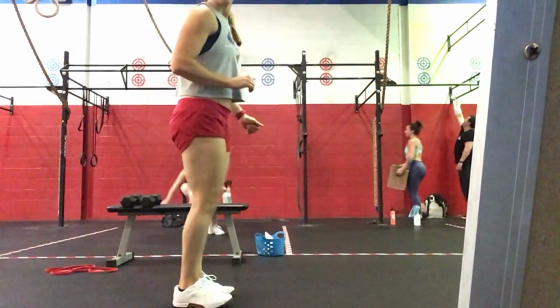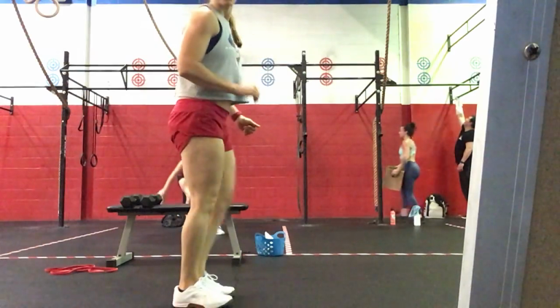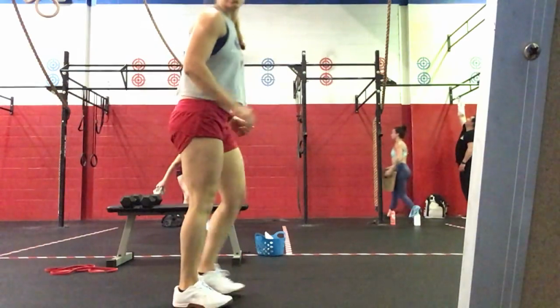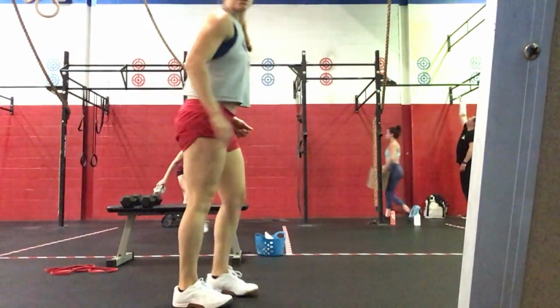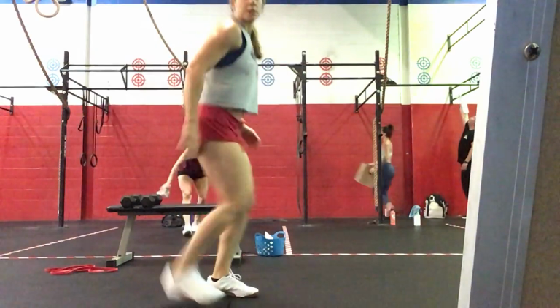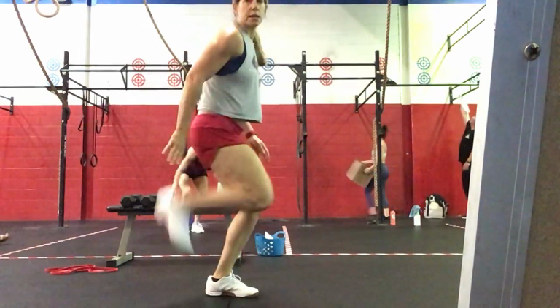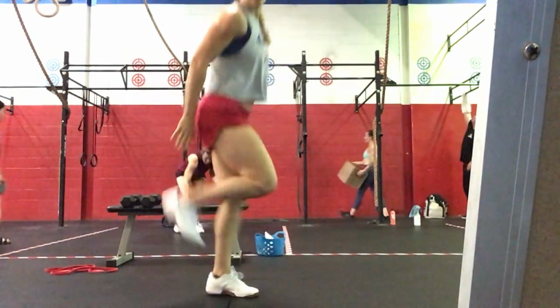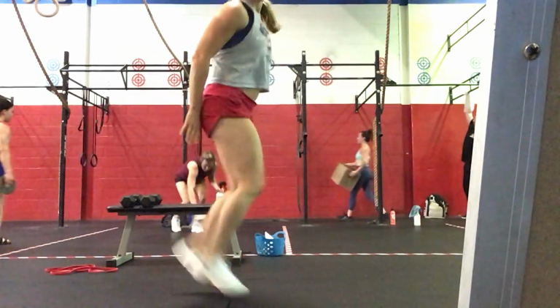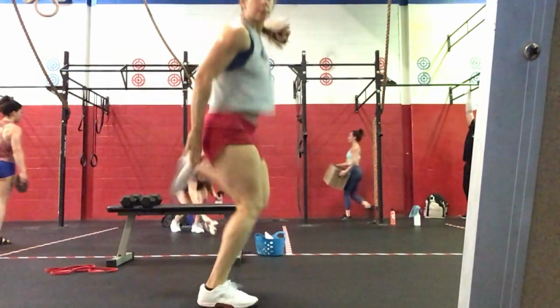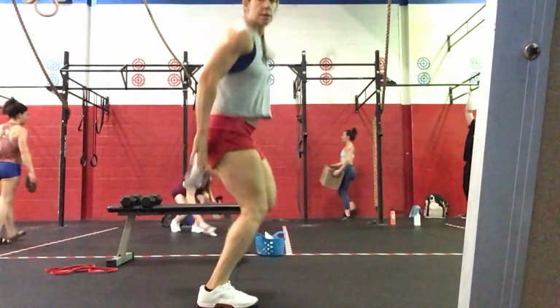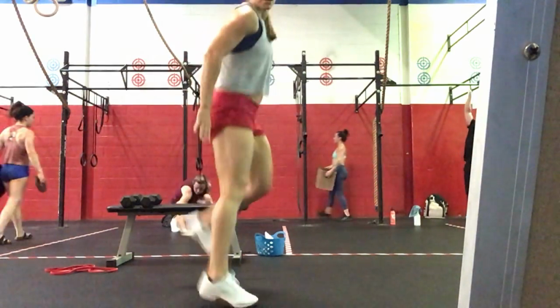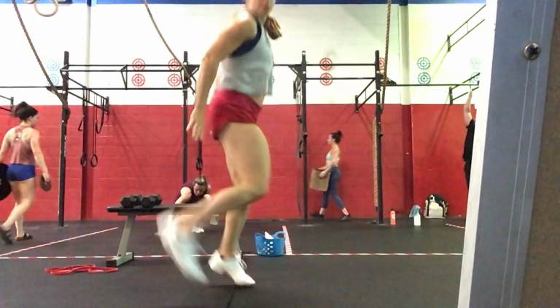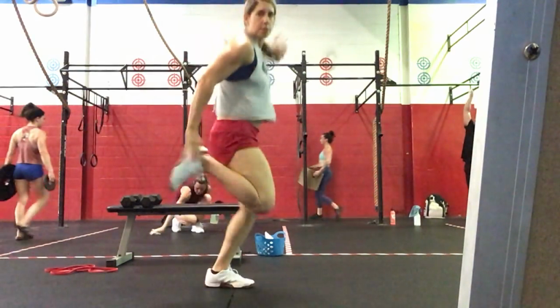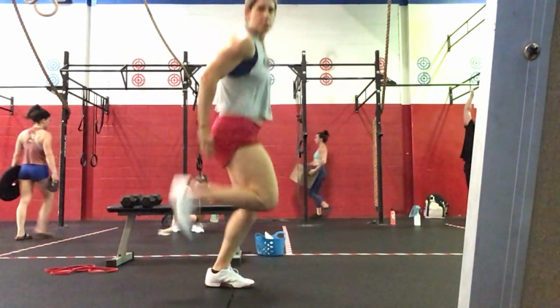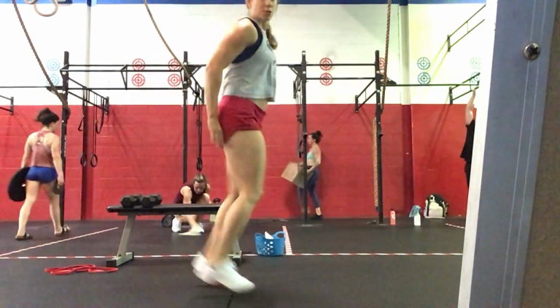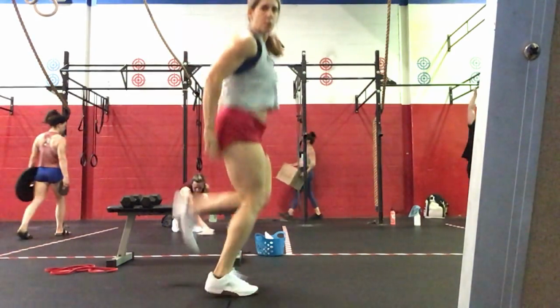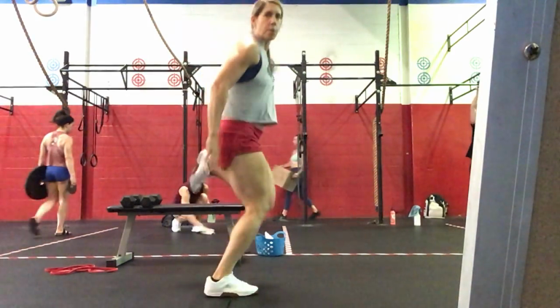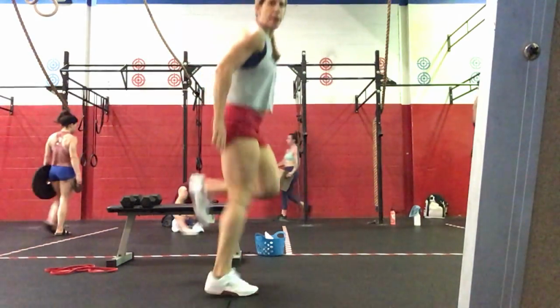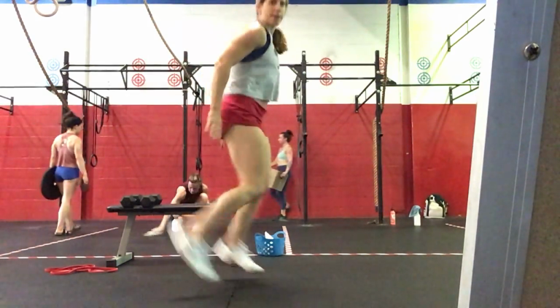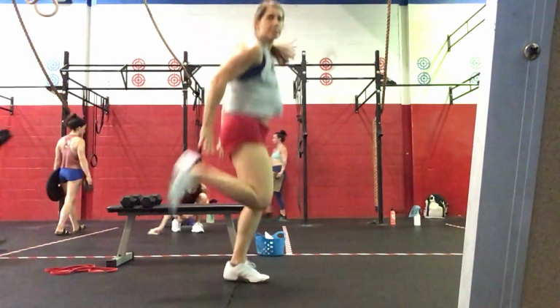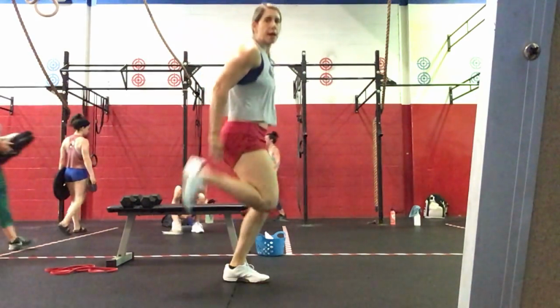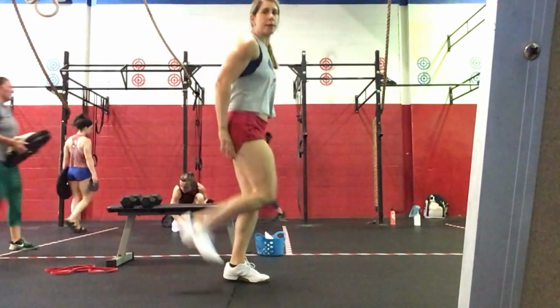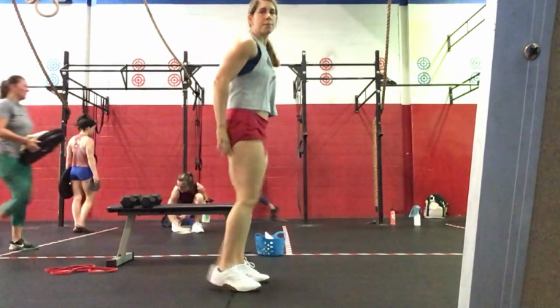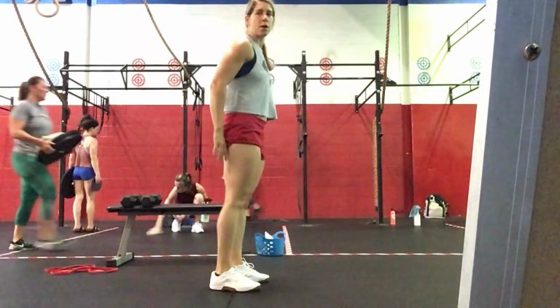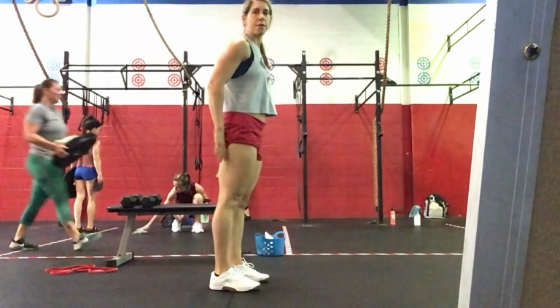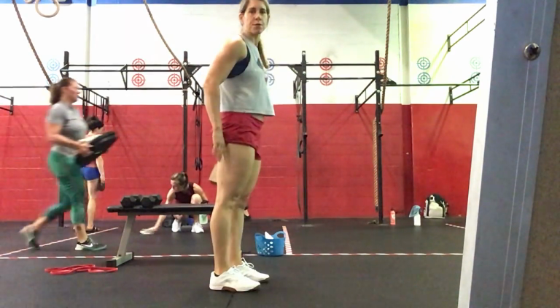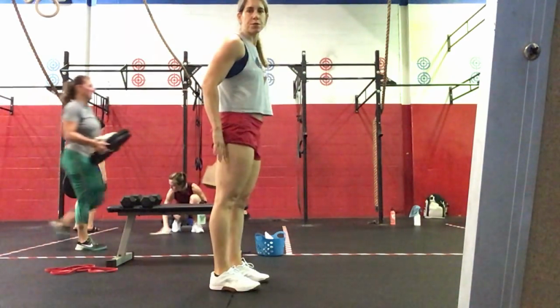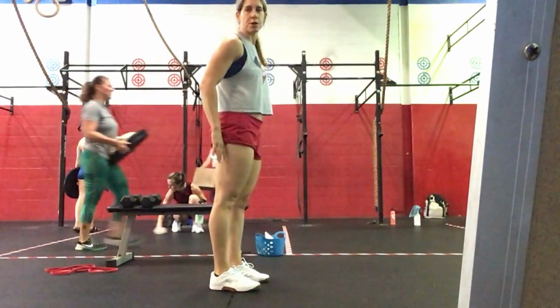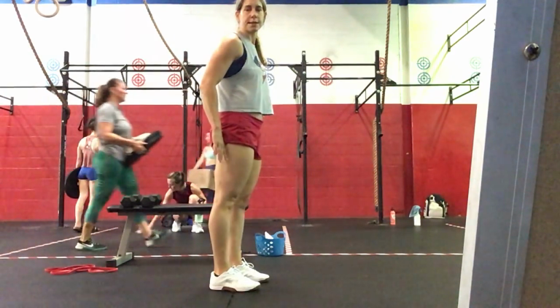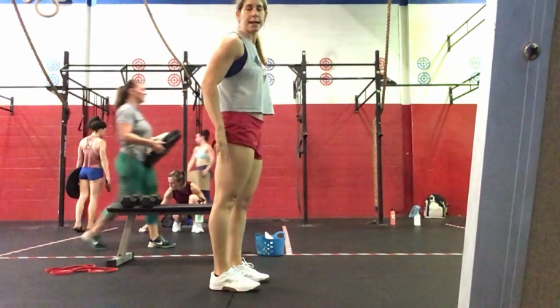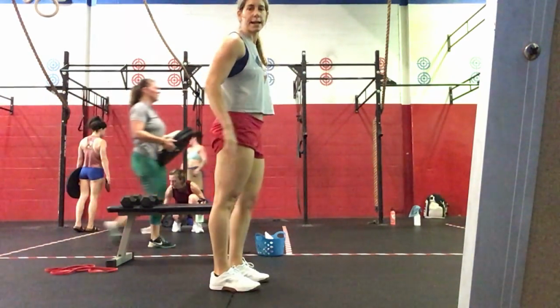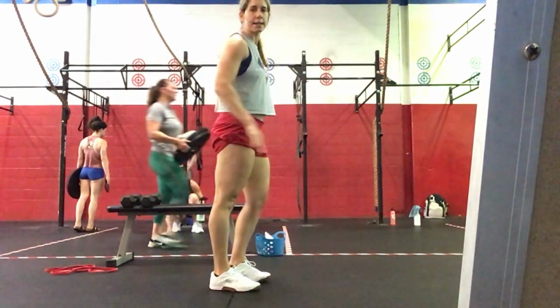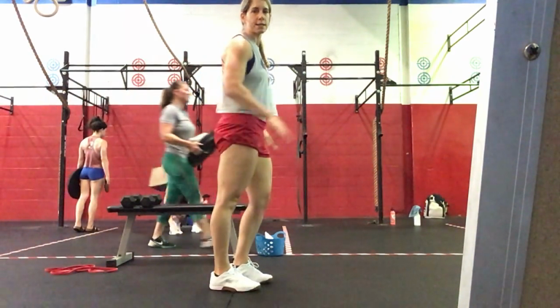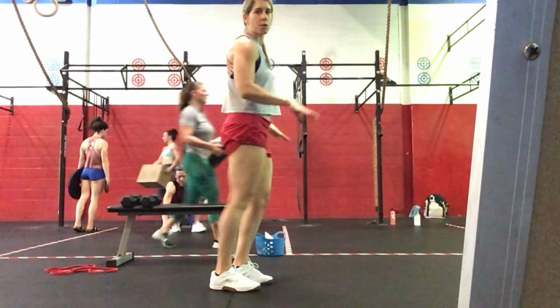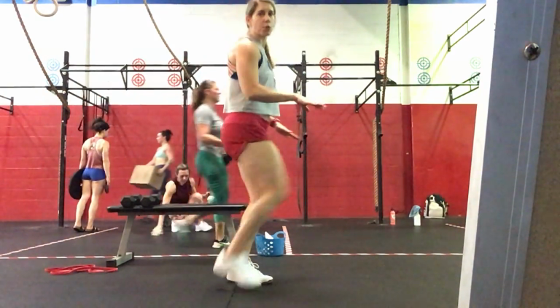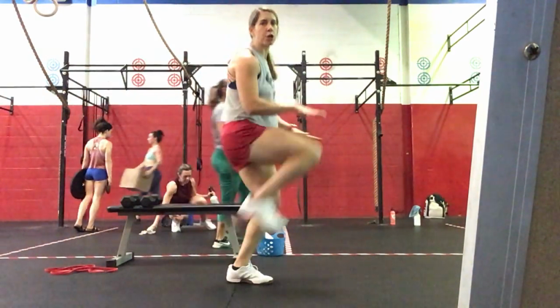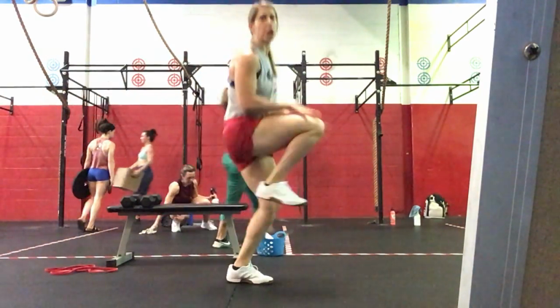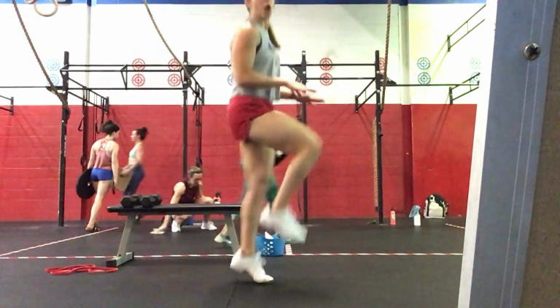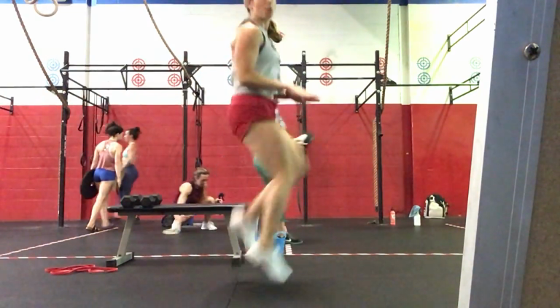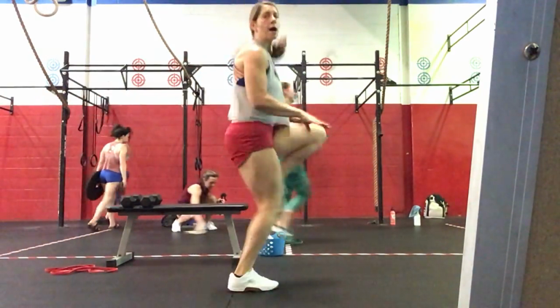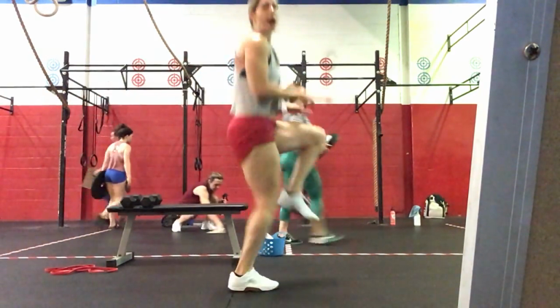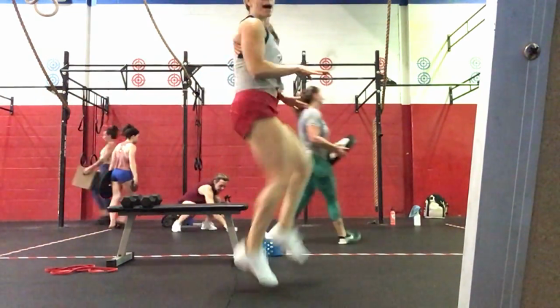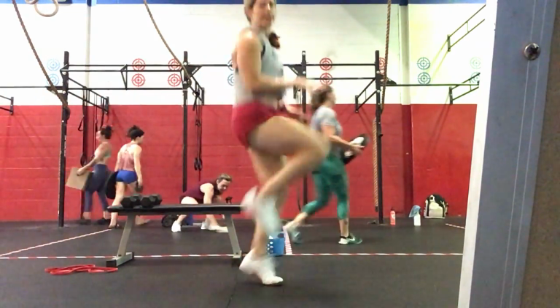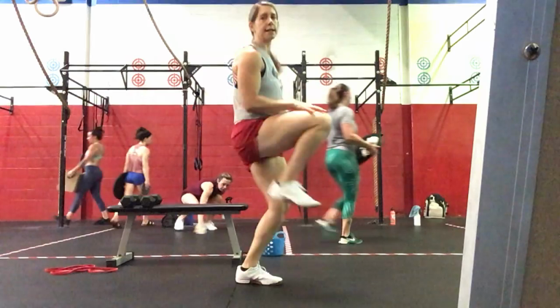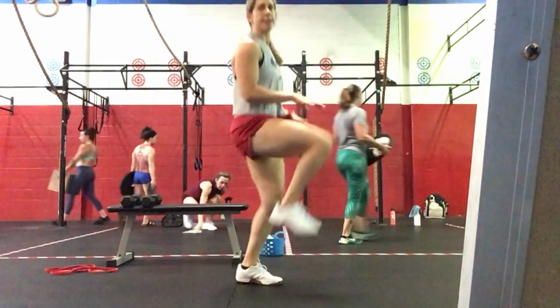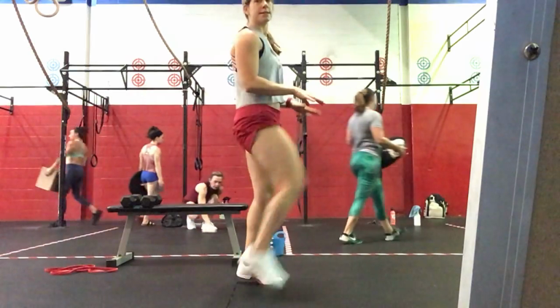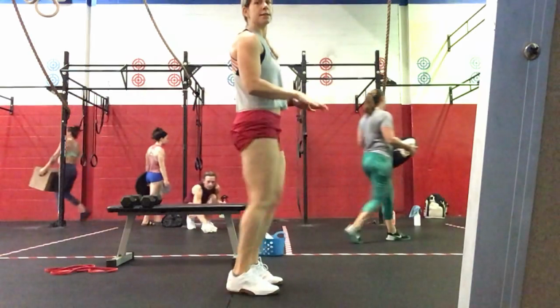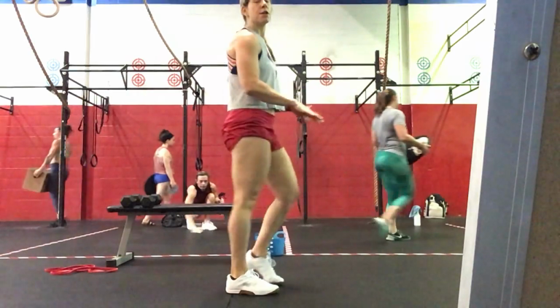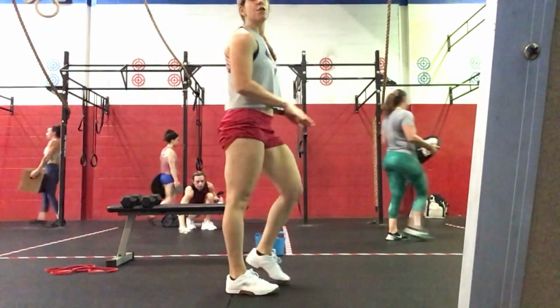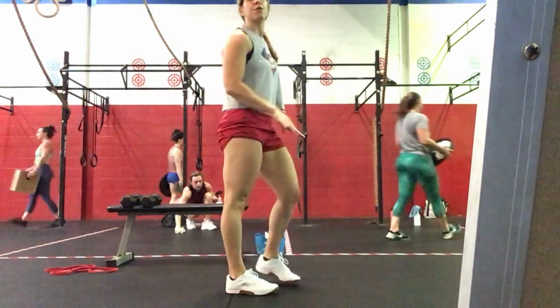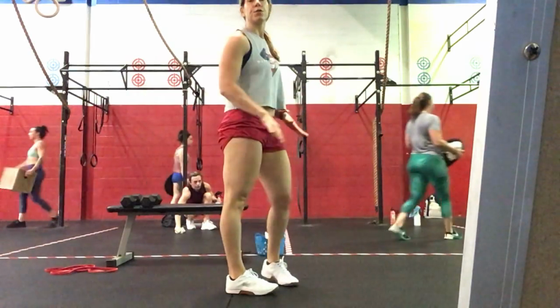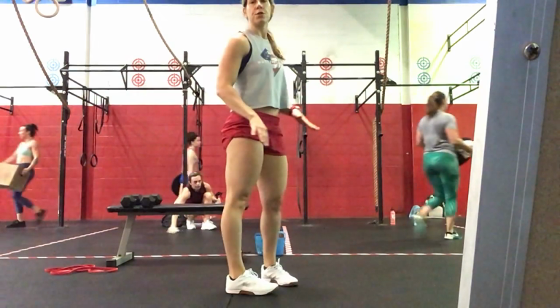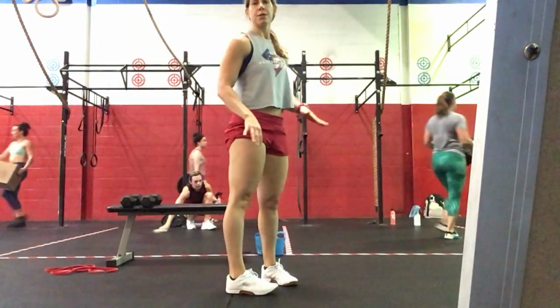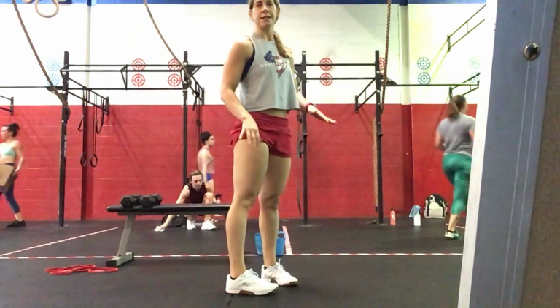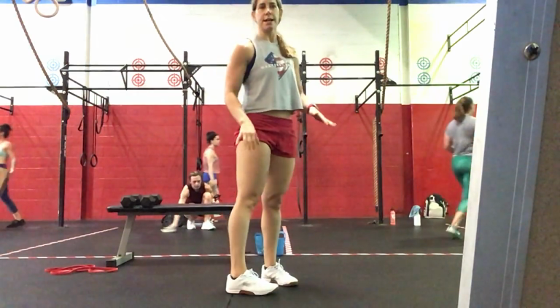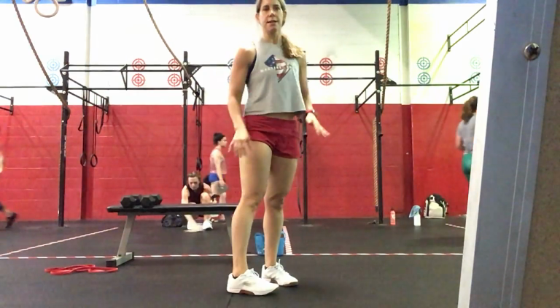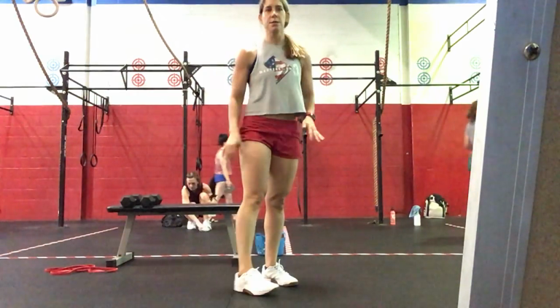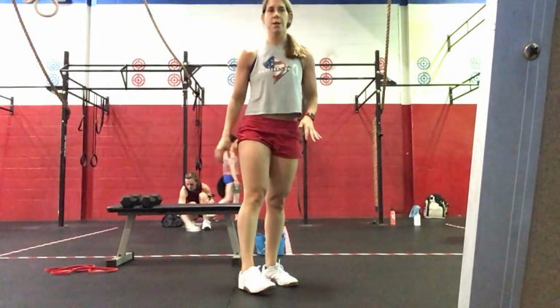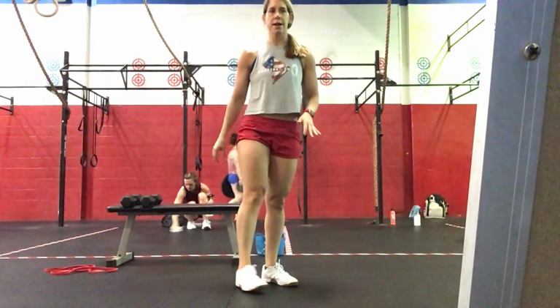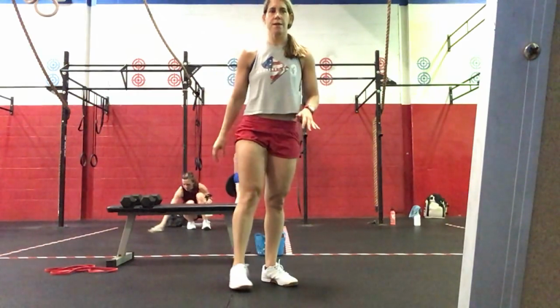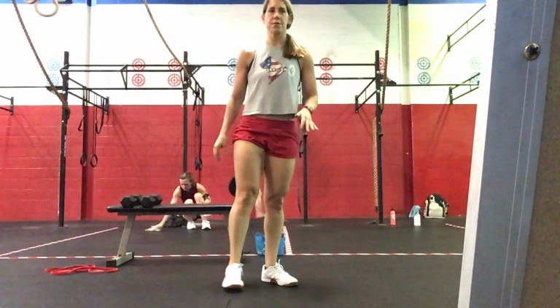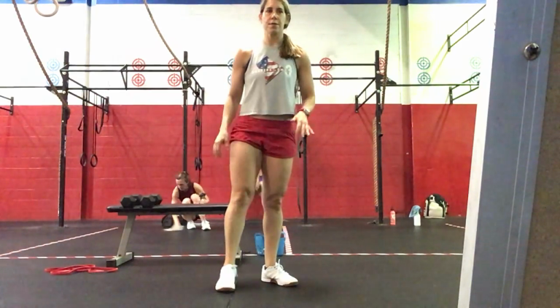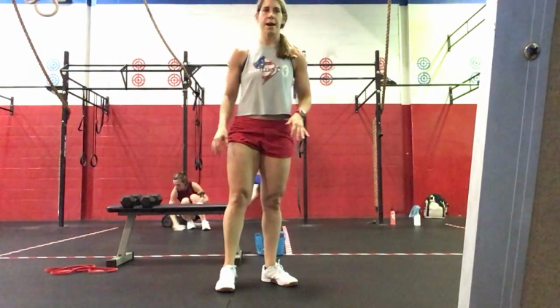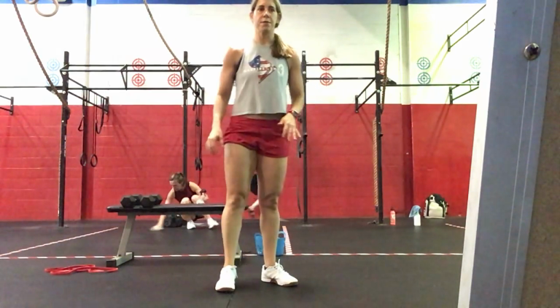Bringing those heels to our backside for 30 seconds, and then we're going to go high knees for 30 seconds right after that.